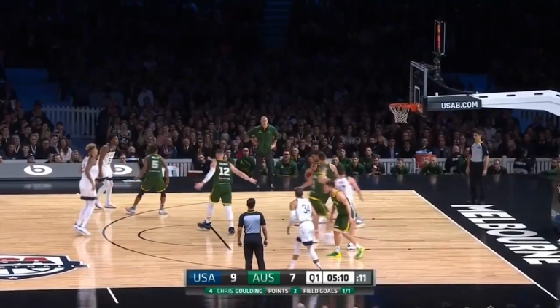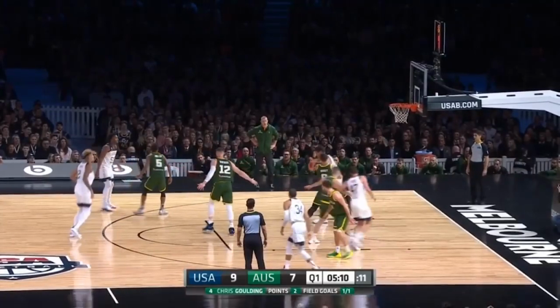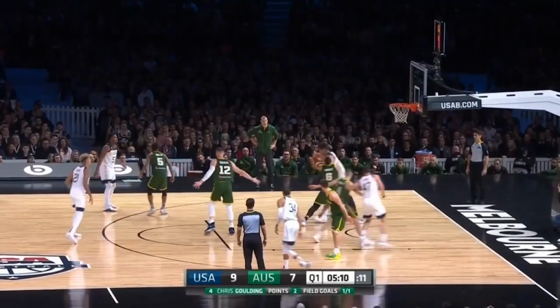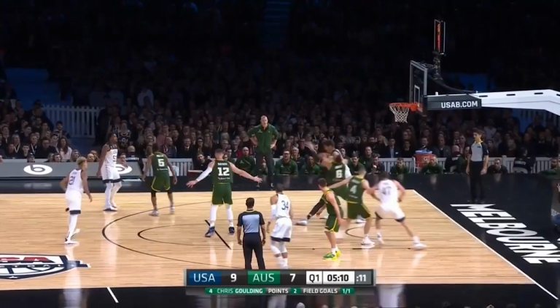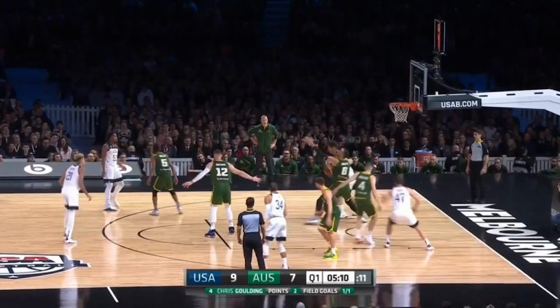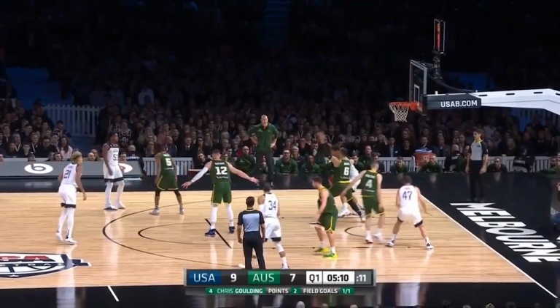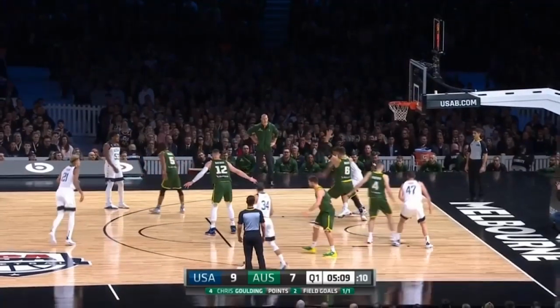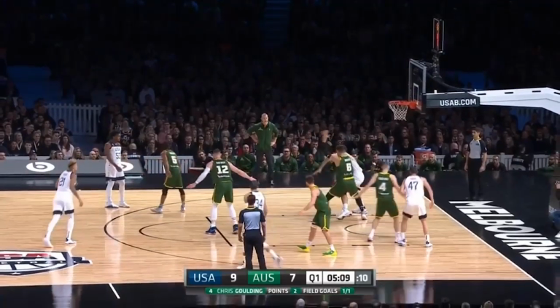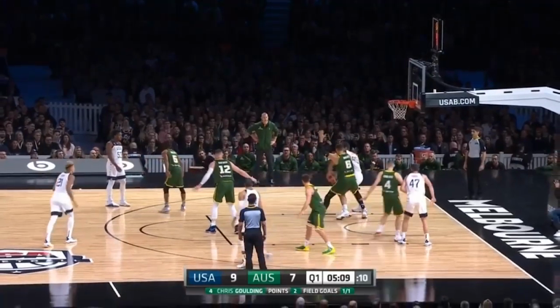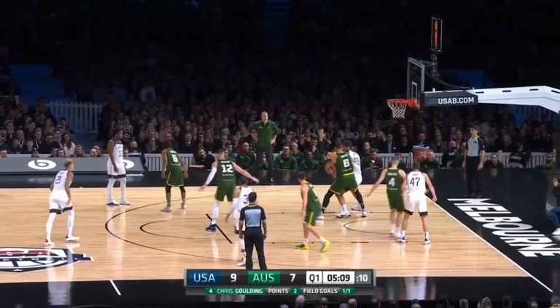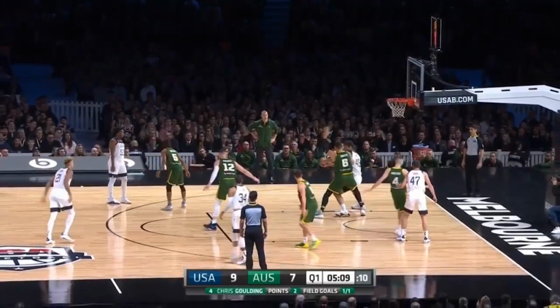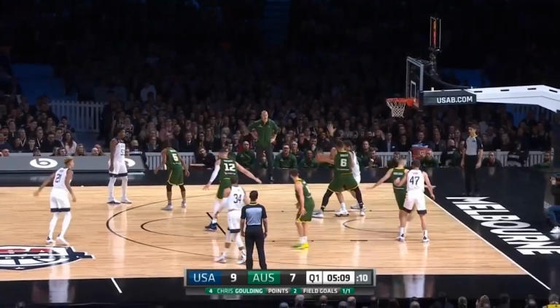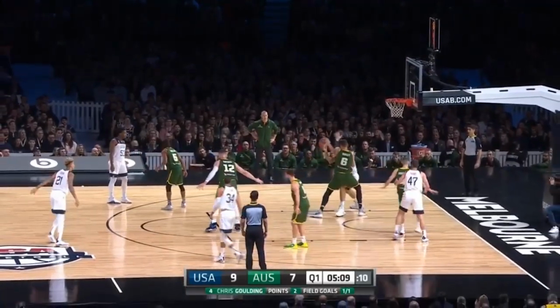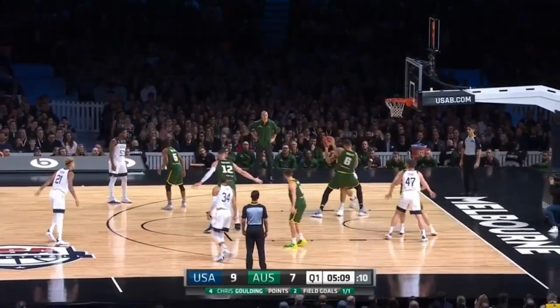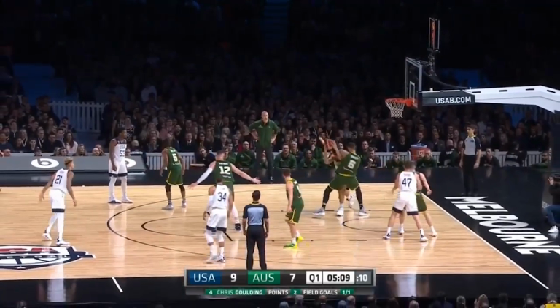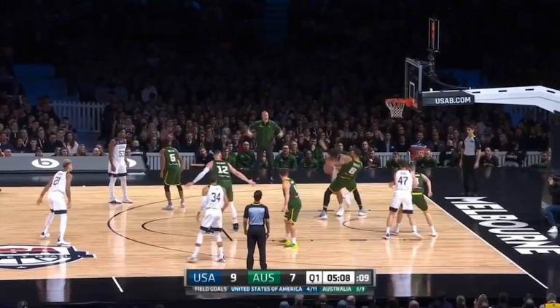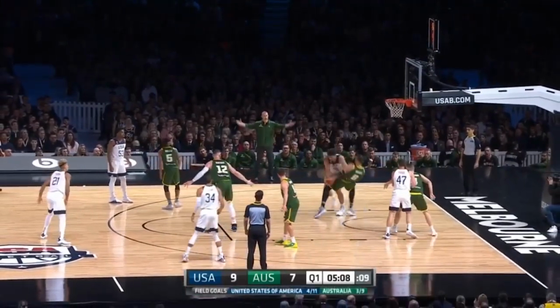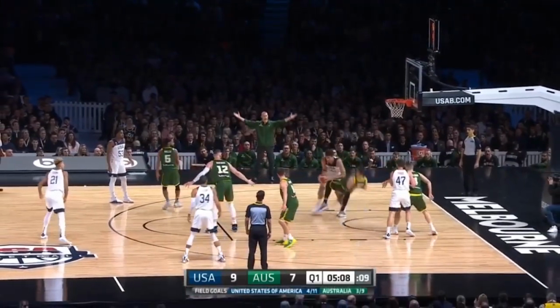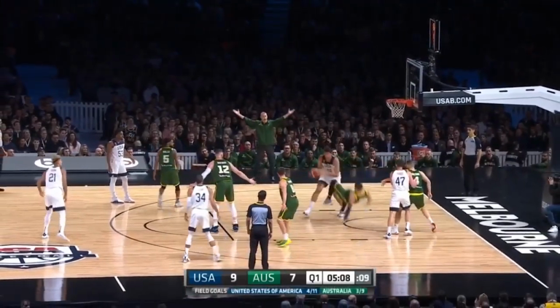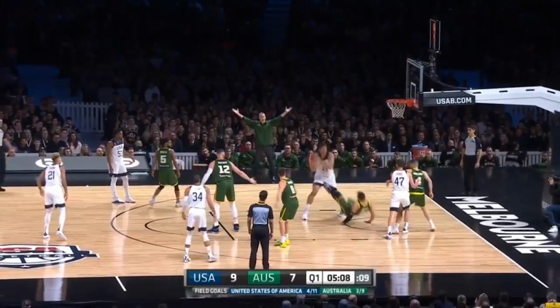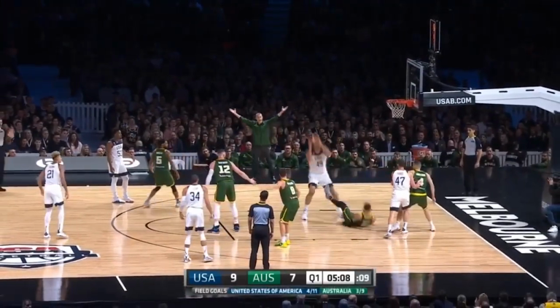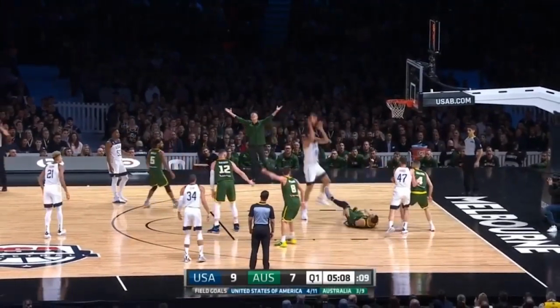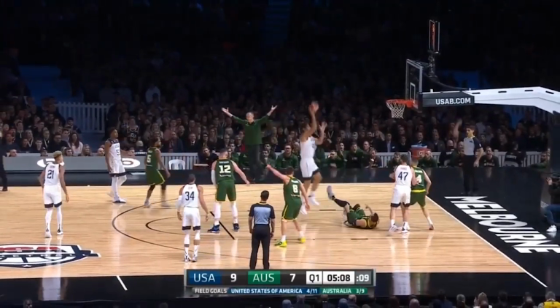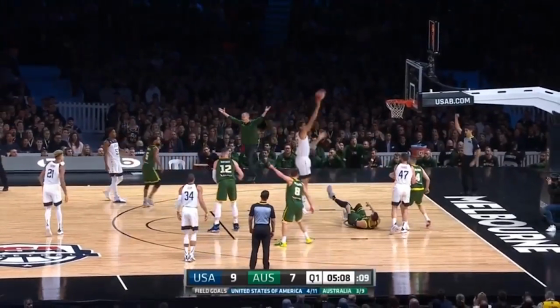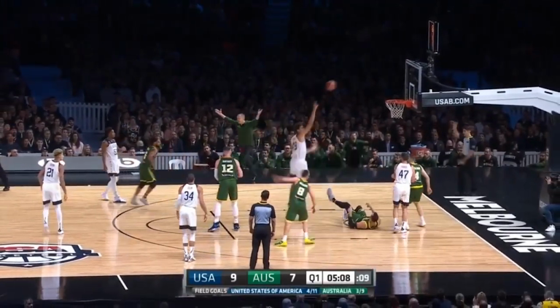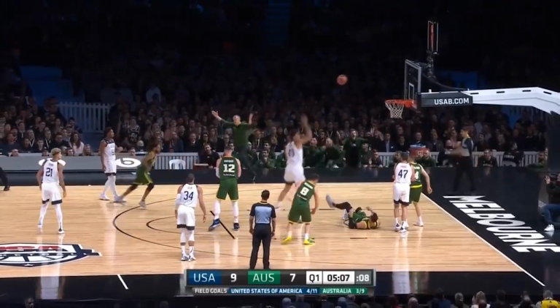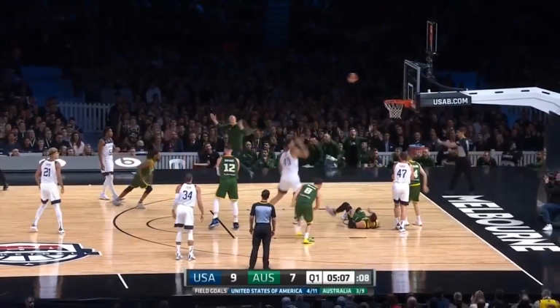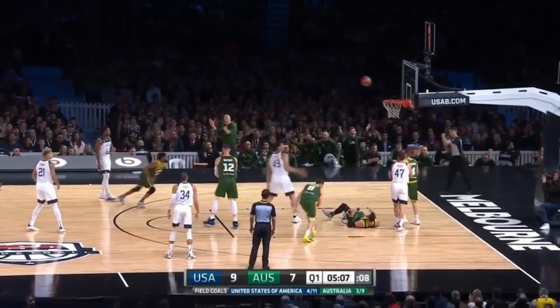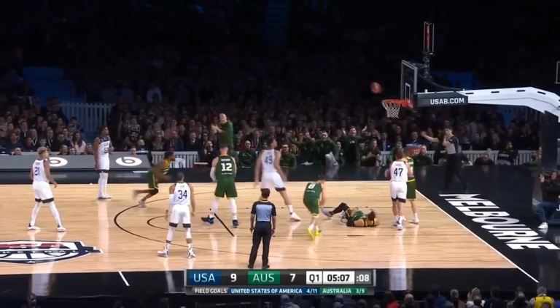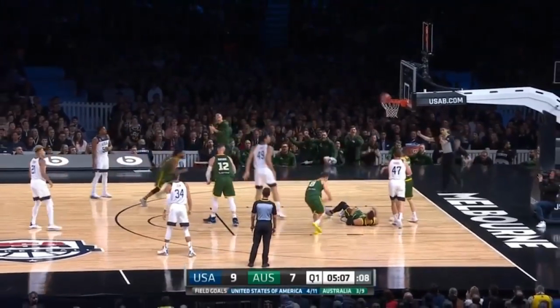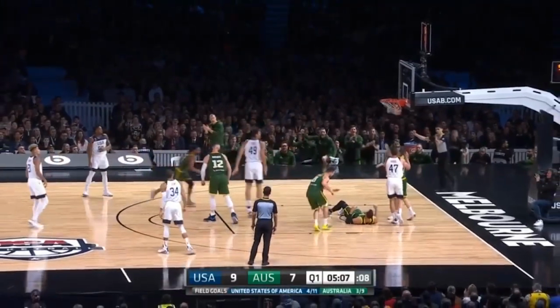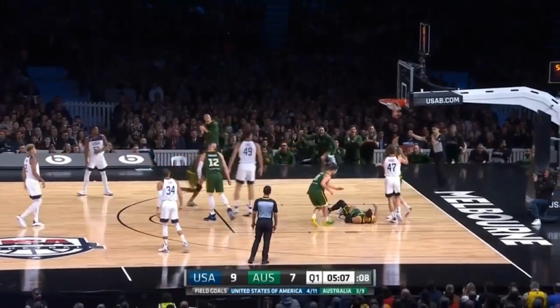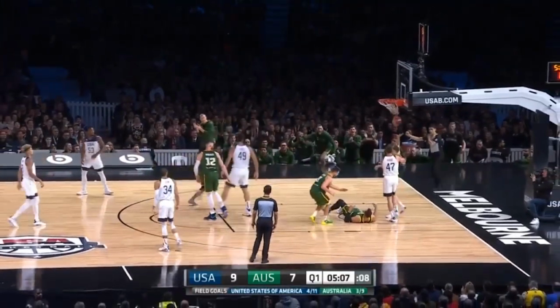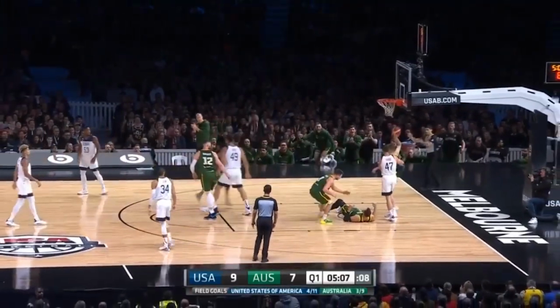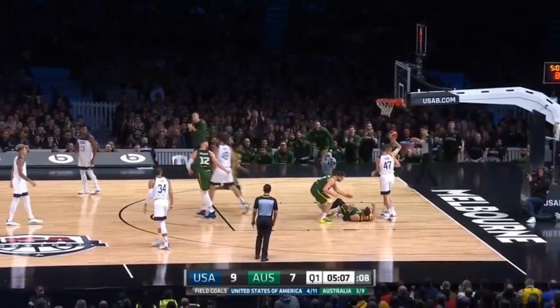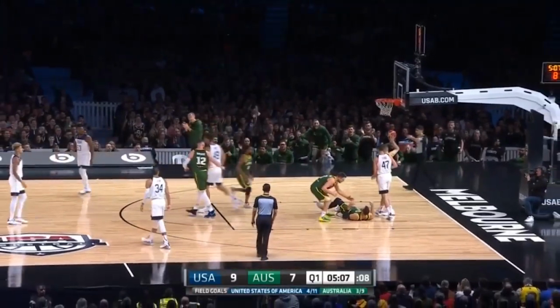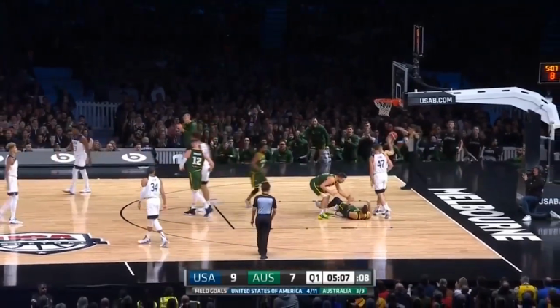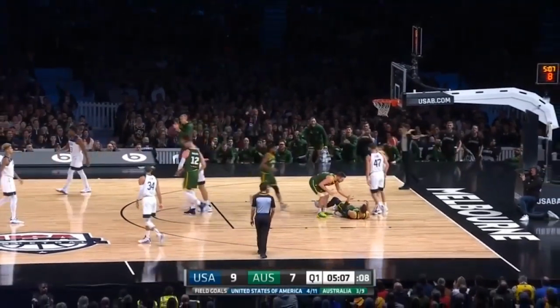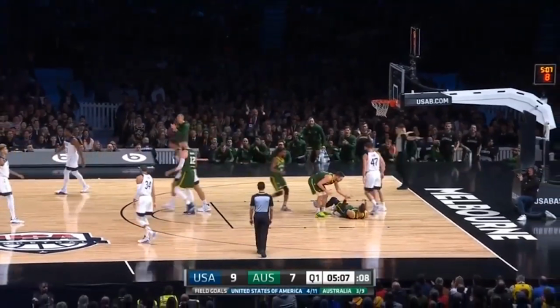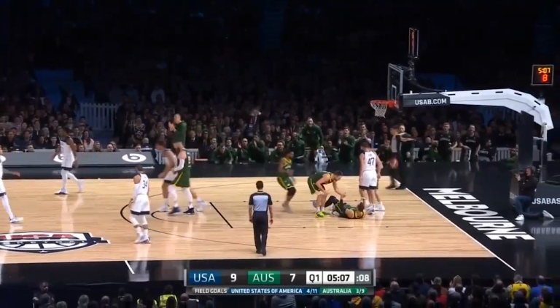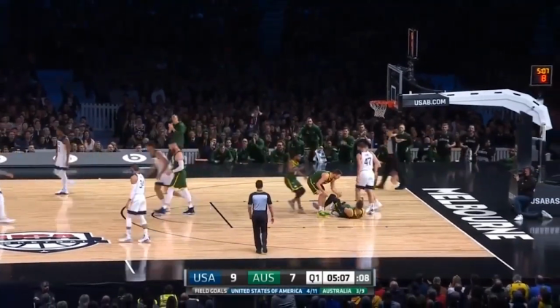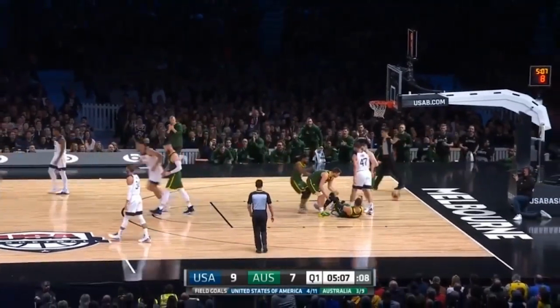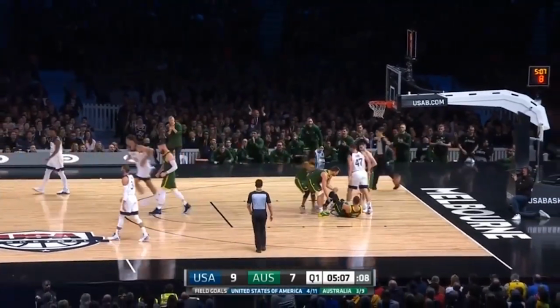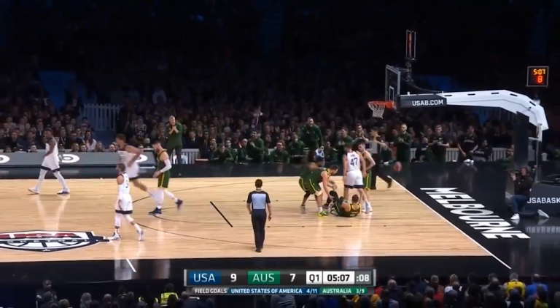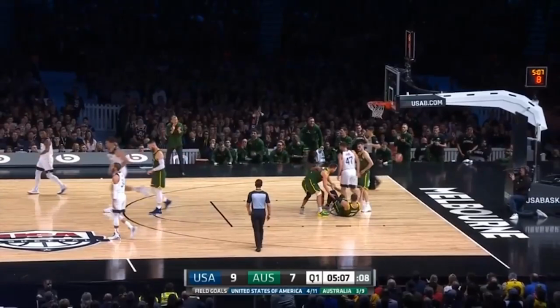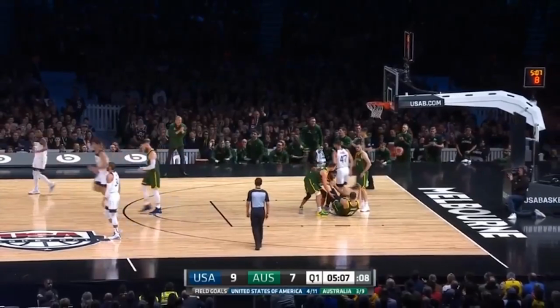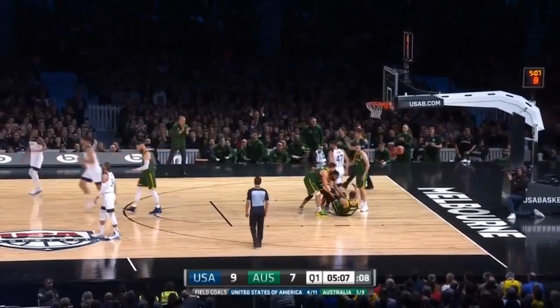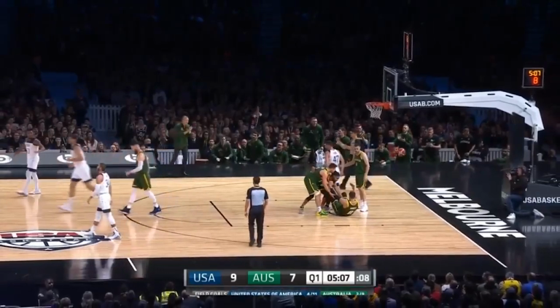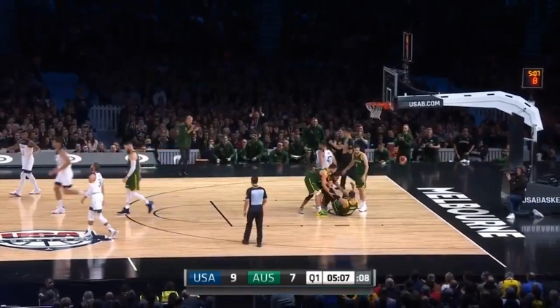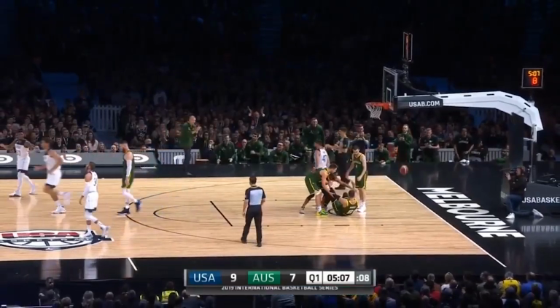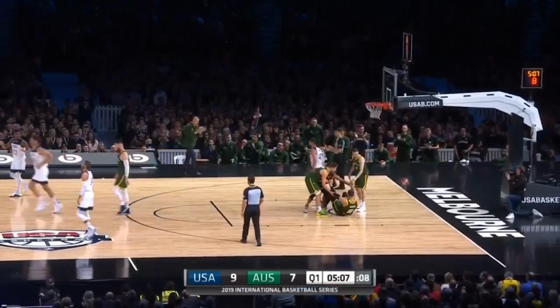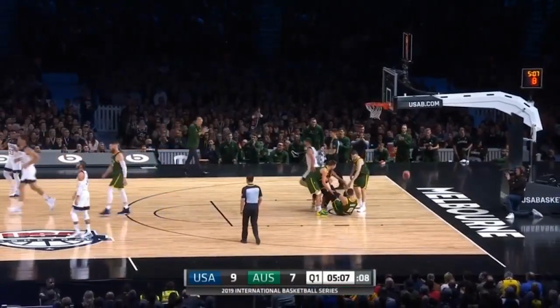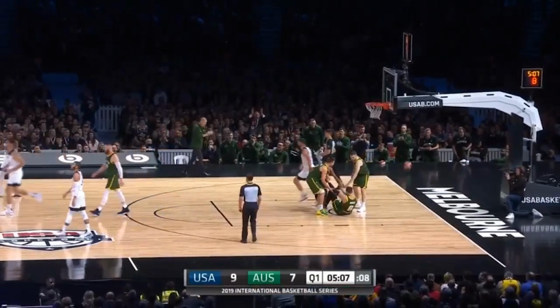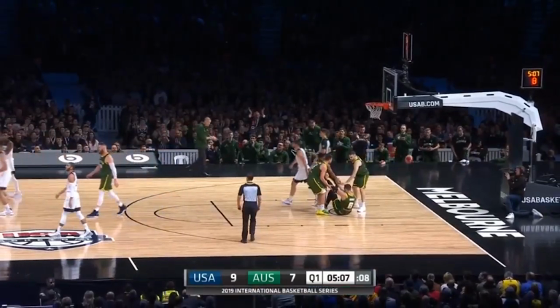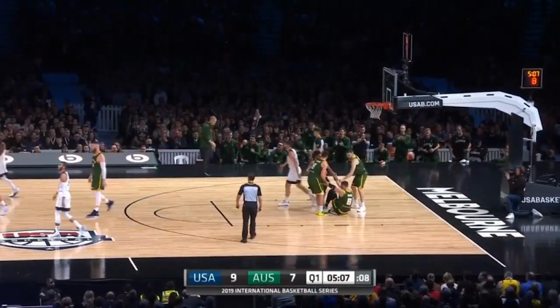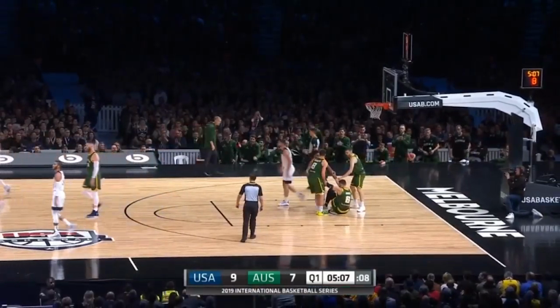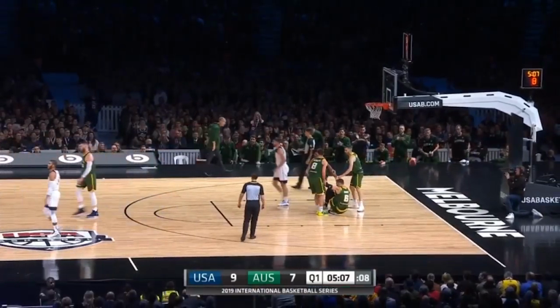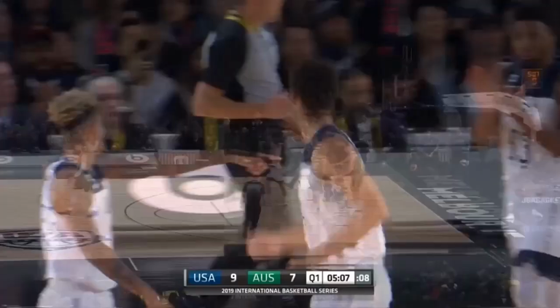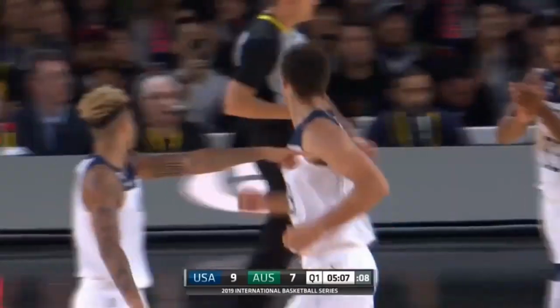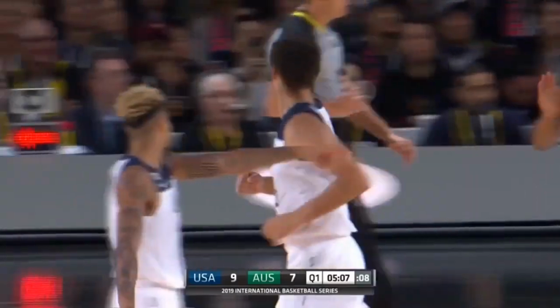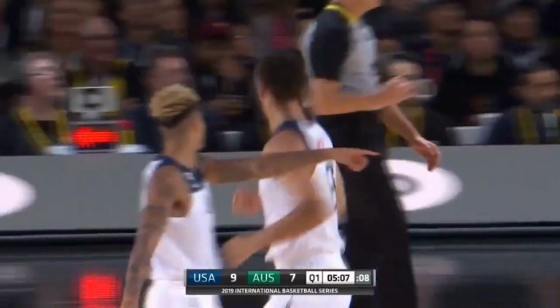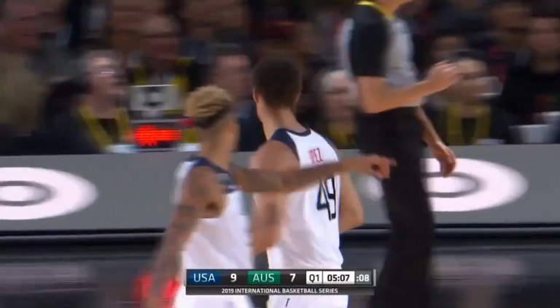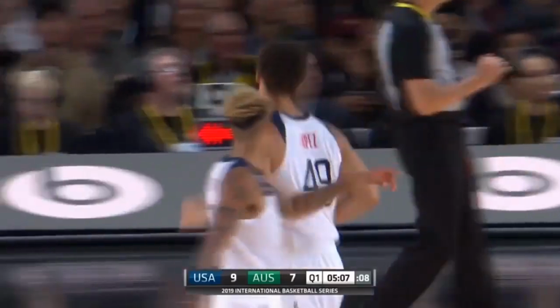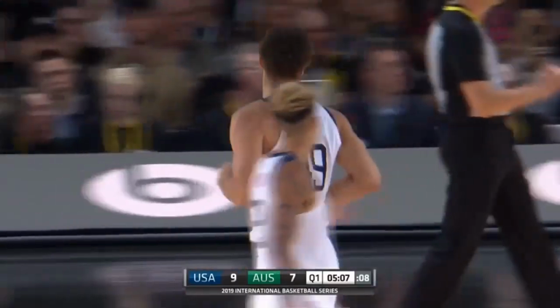Logan on the floor as well. Plenty of contact there — the offensive foul is going to be called on the USA.